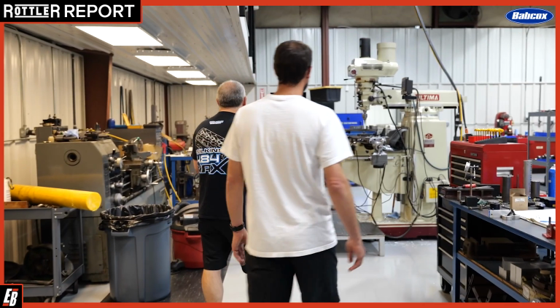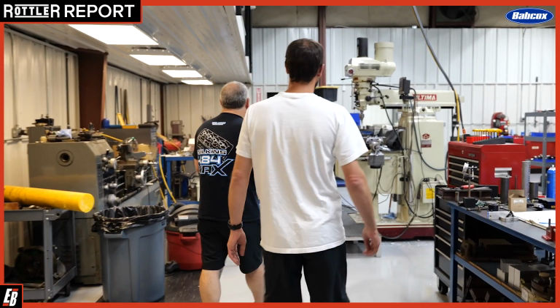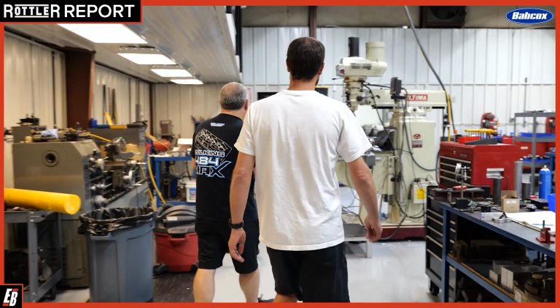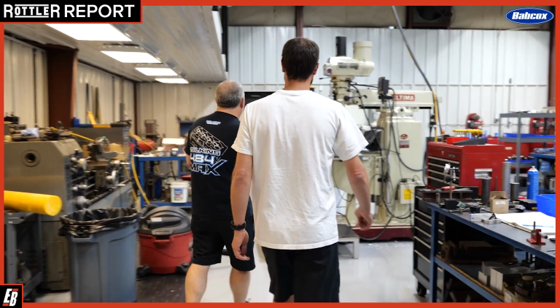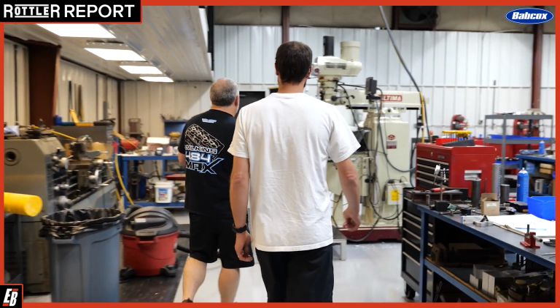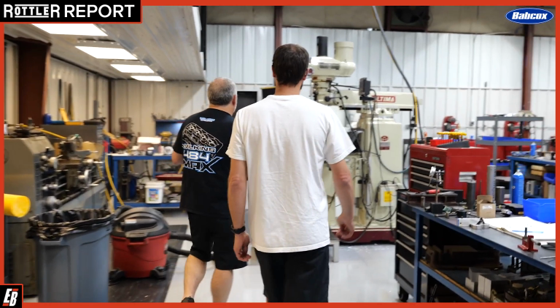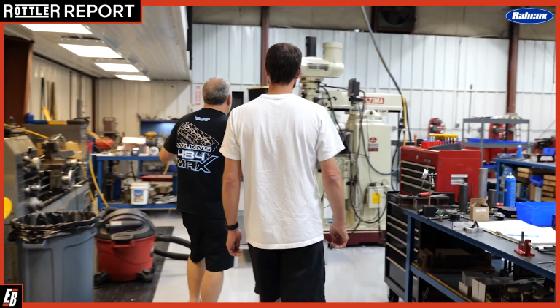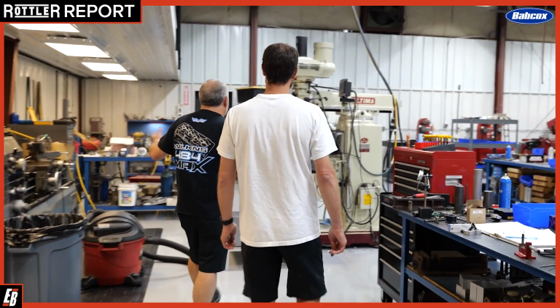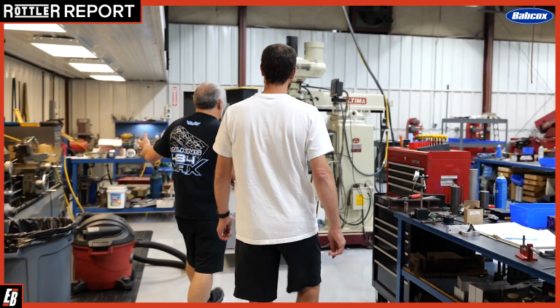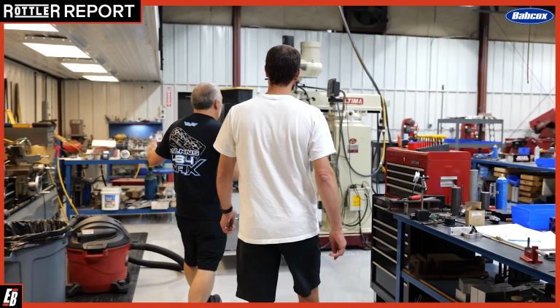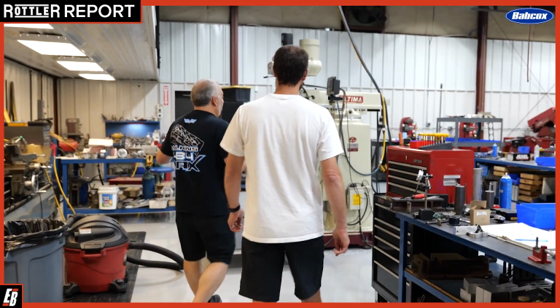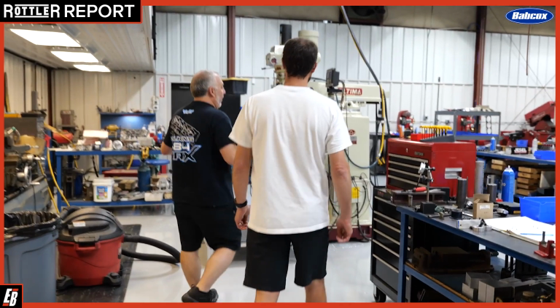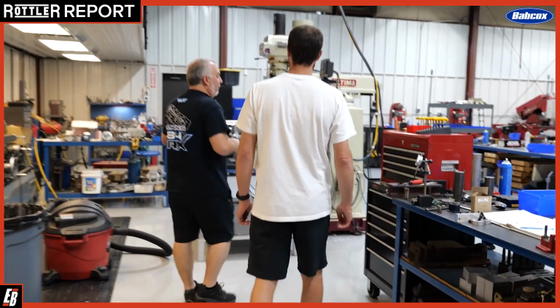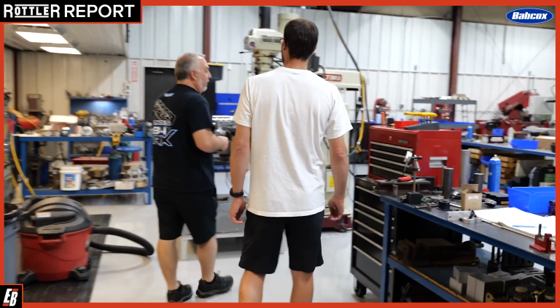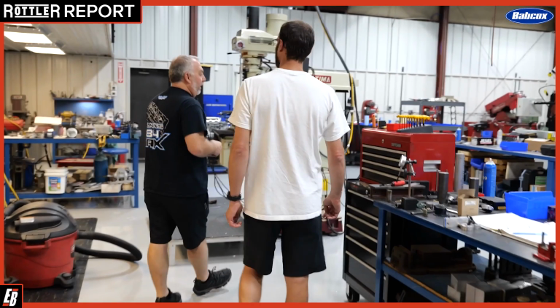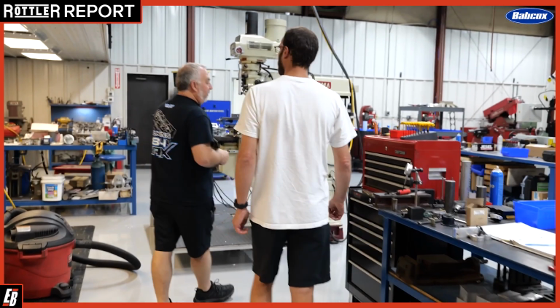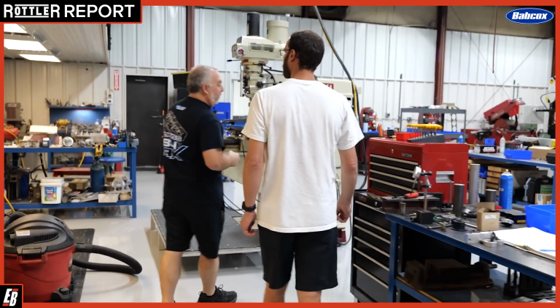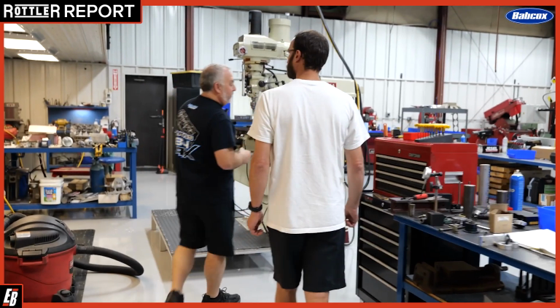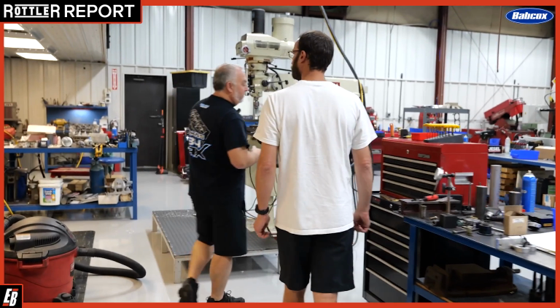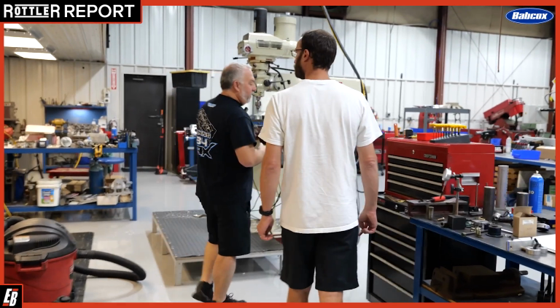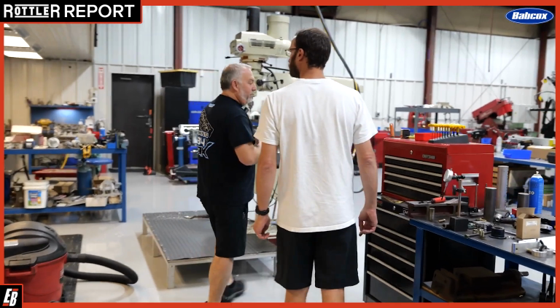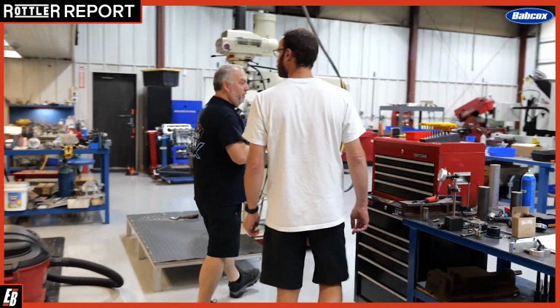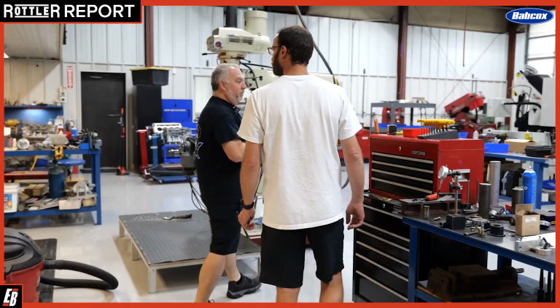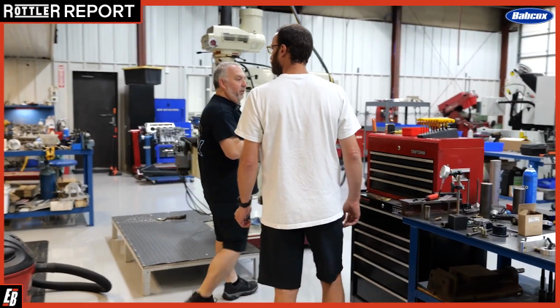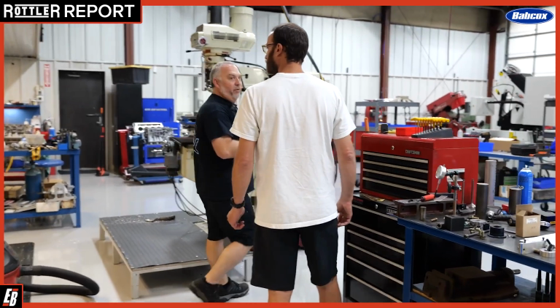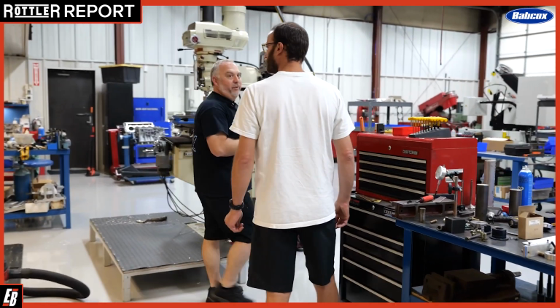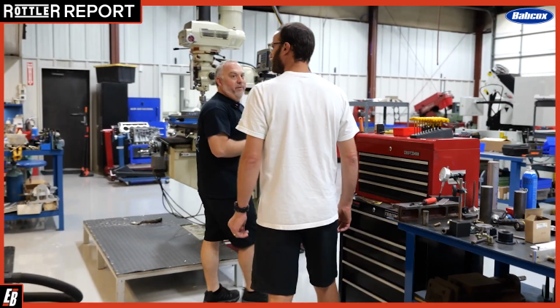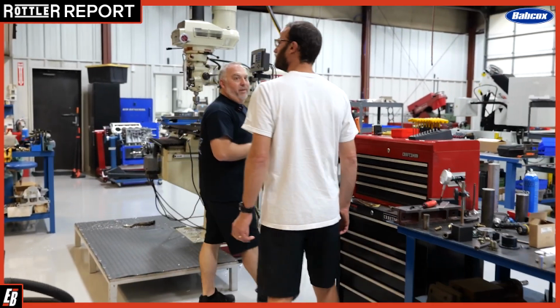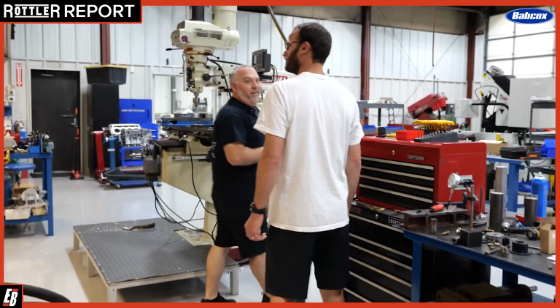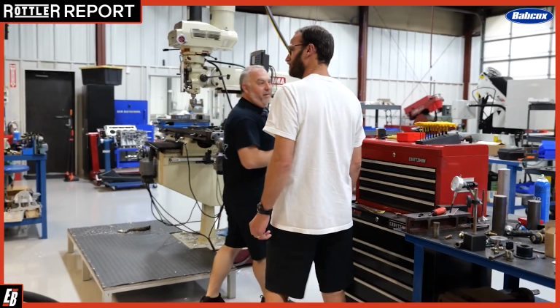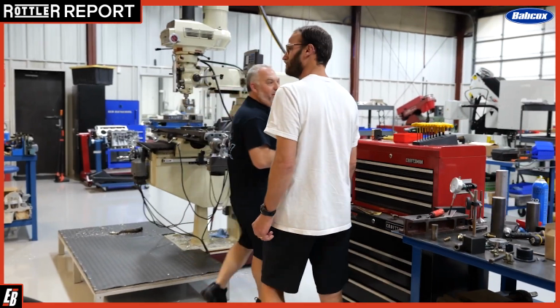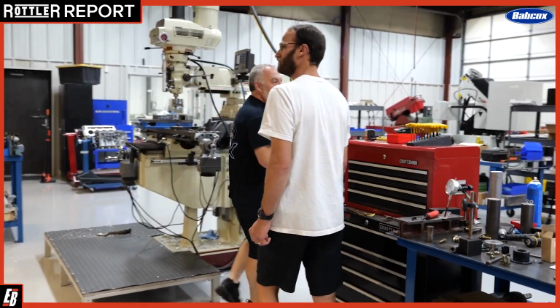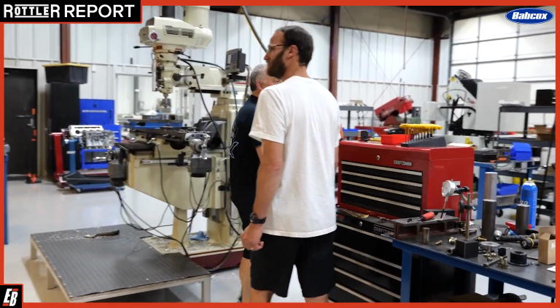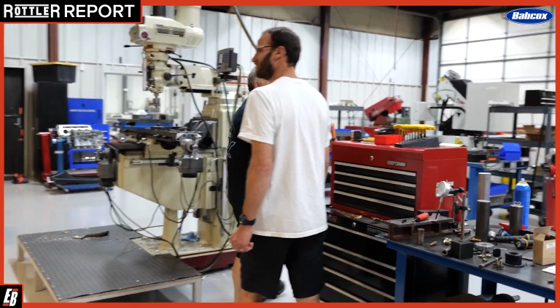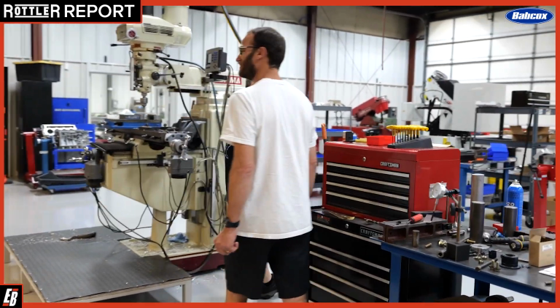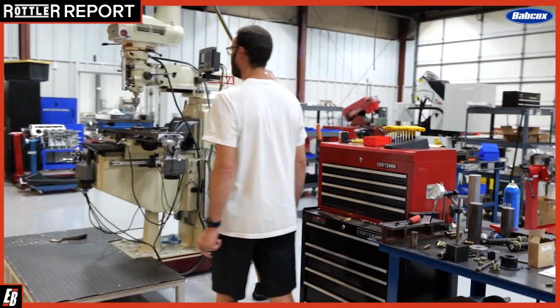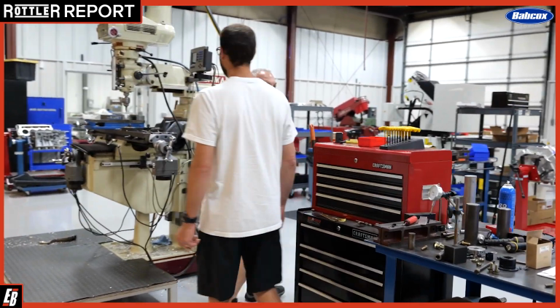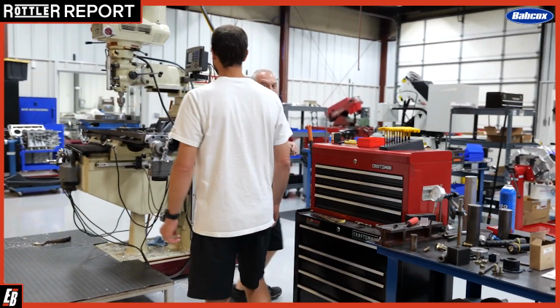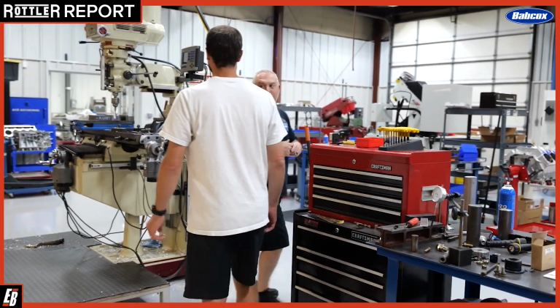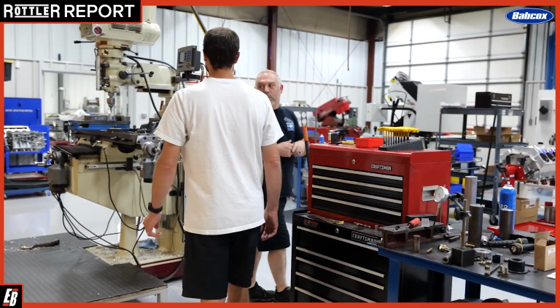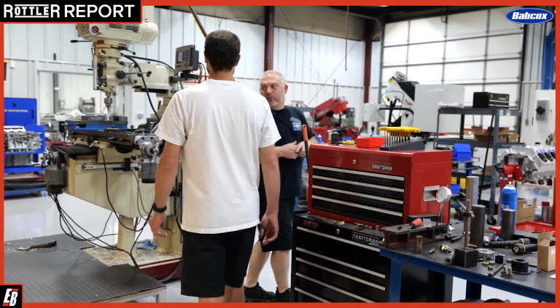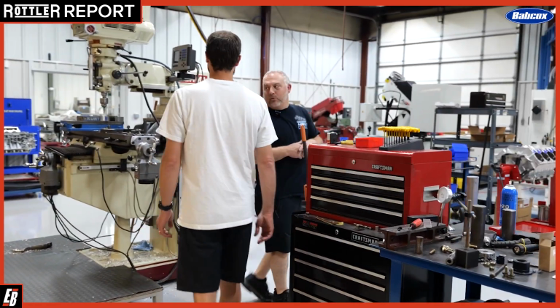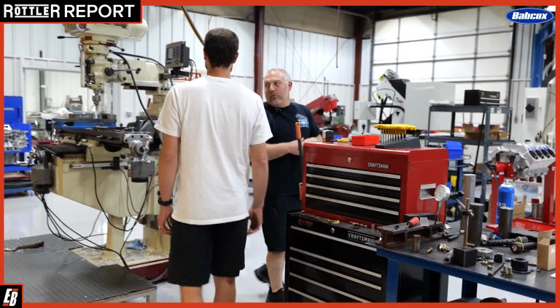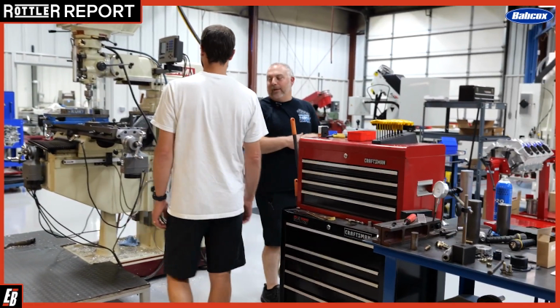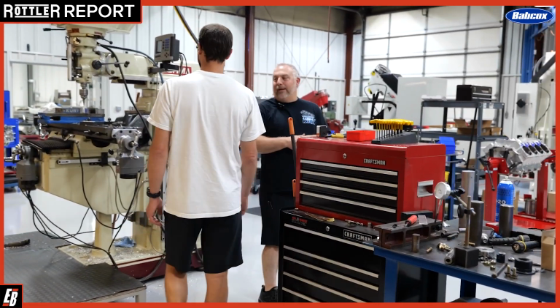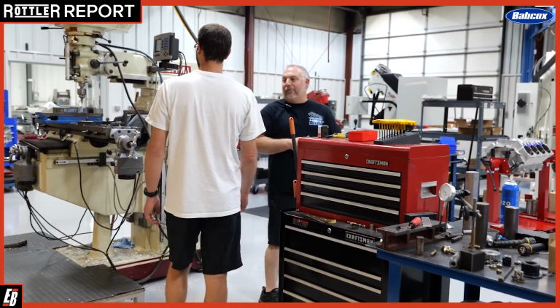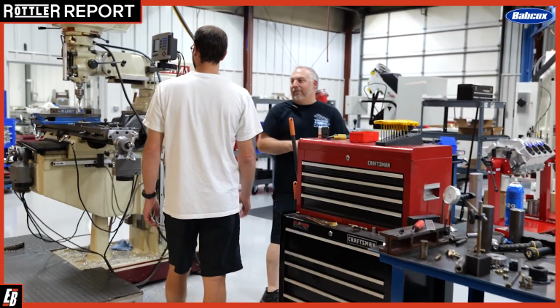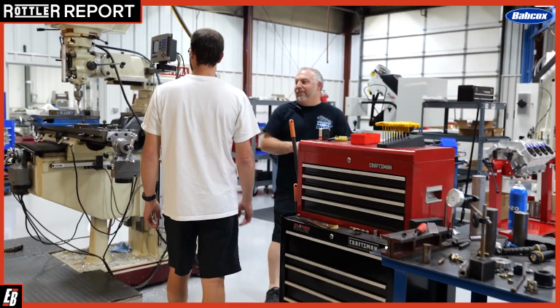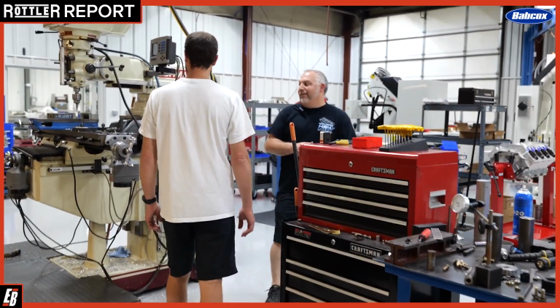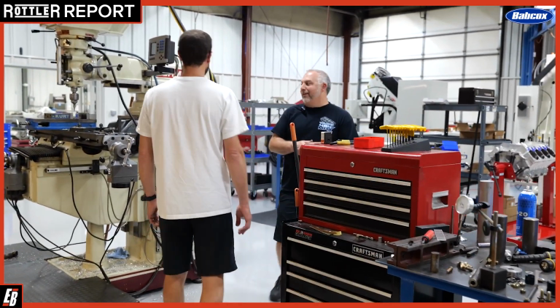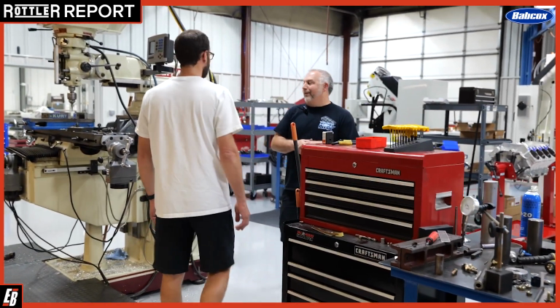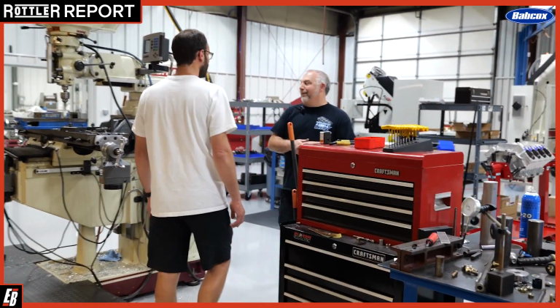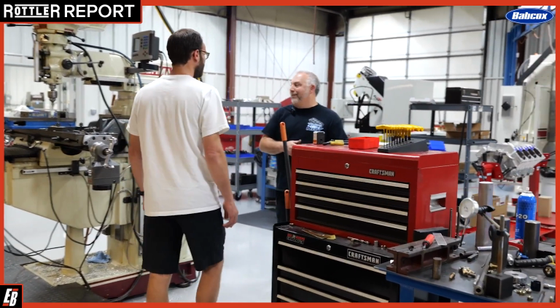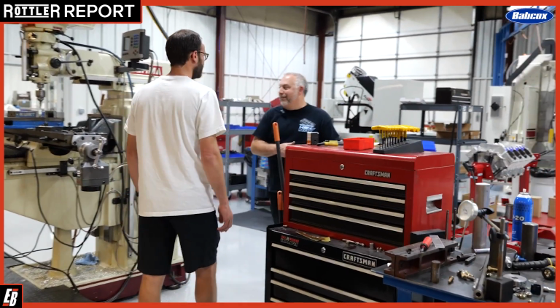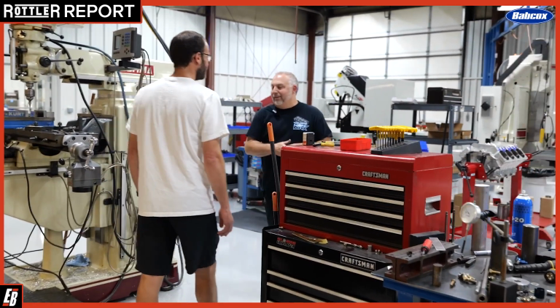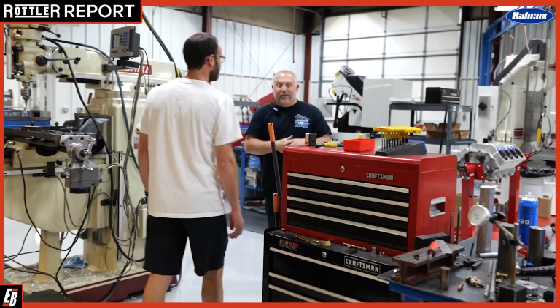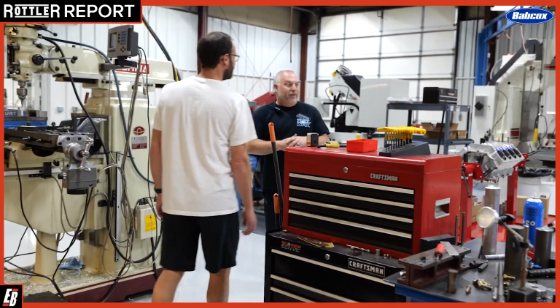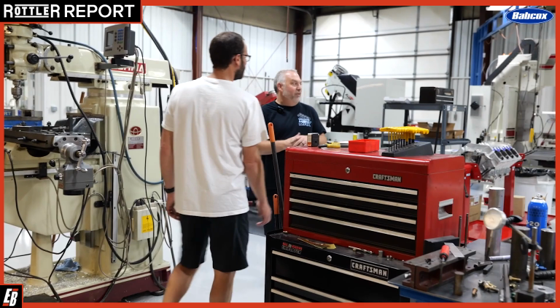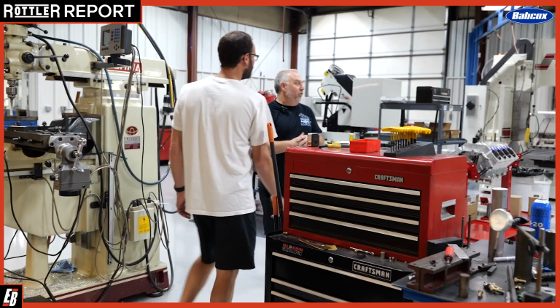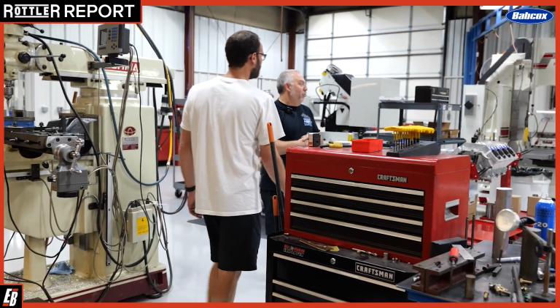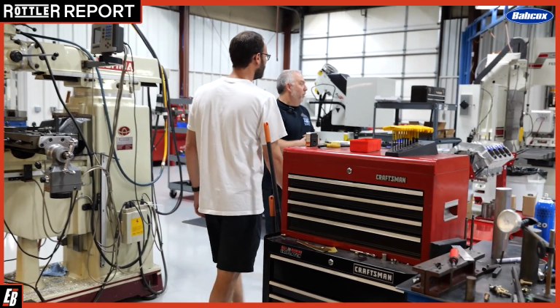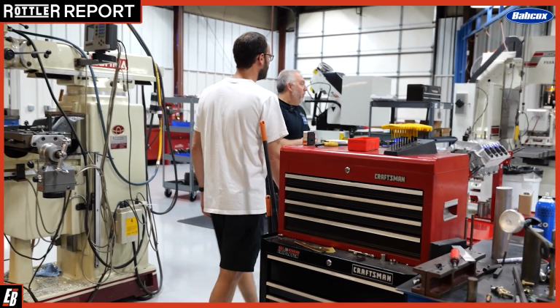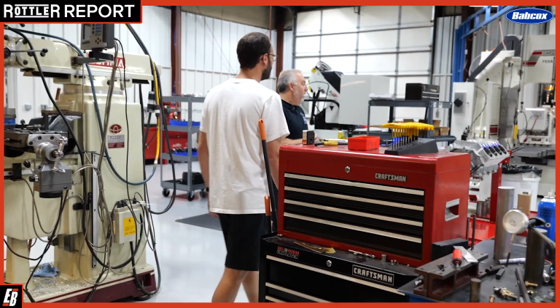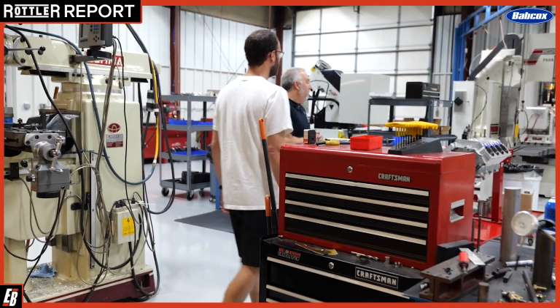Of course, in the machining area, every machine shop needs a mill and just an old school lathe, and those work great.